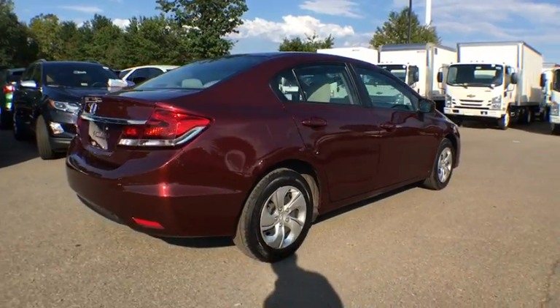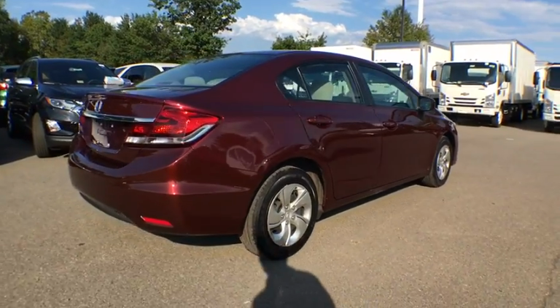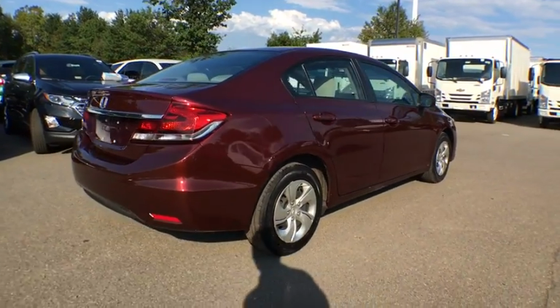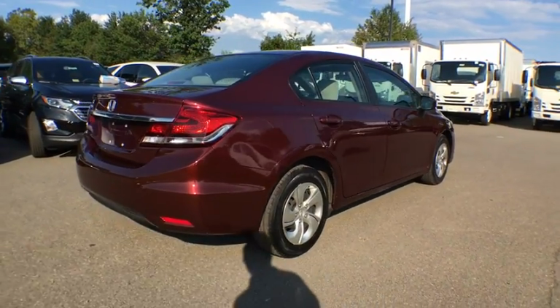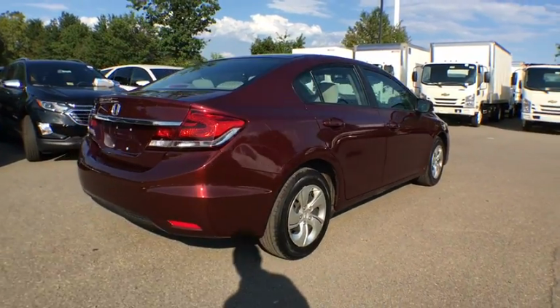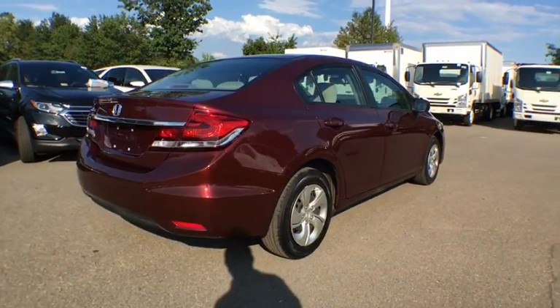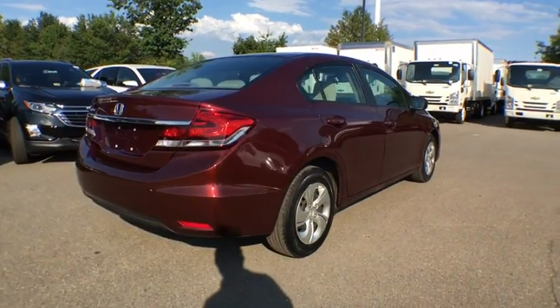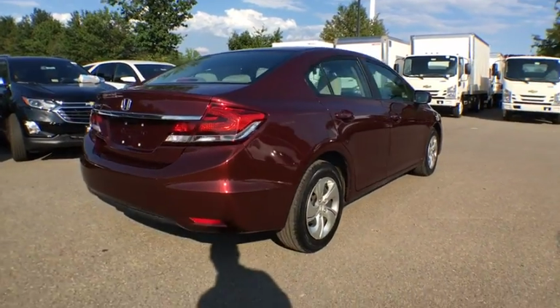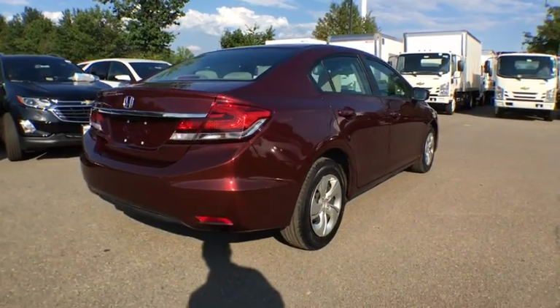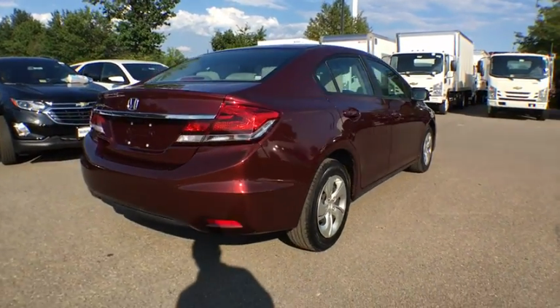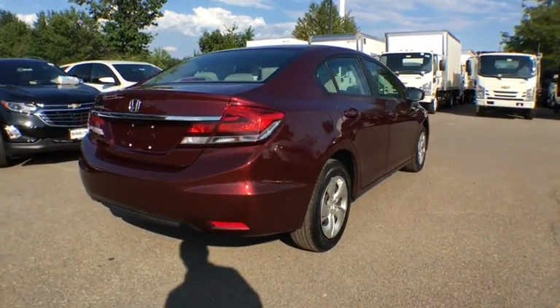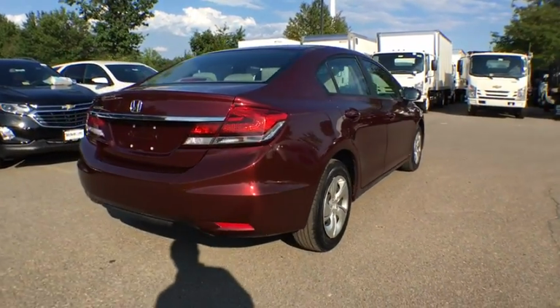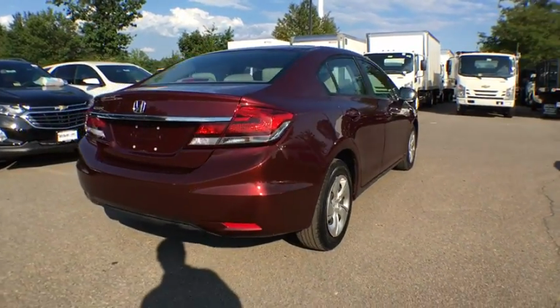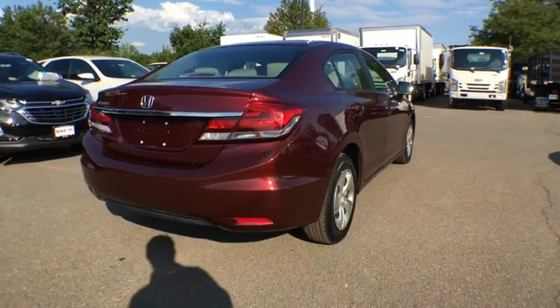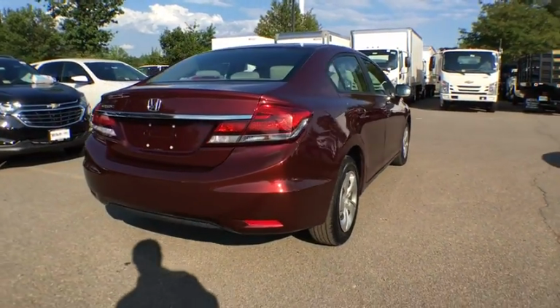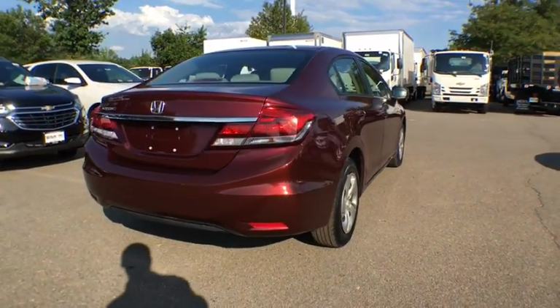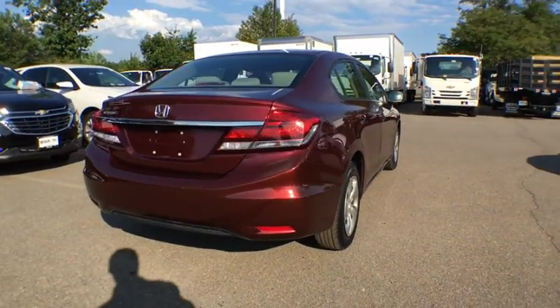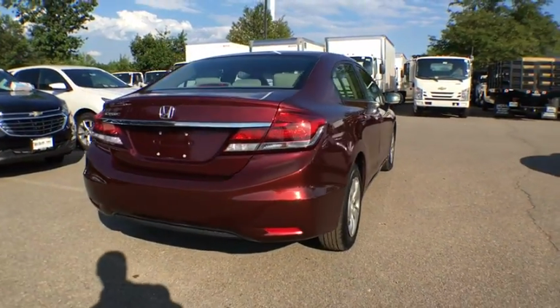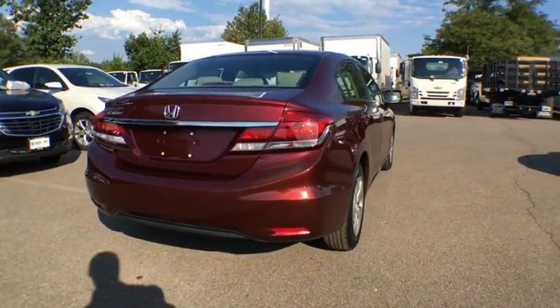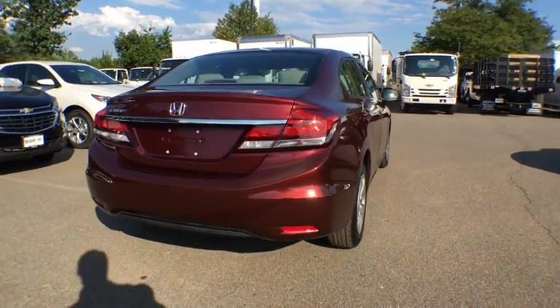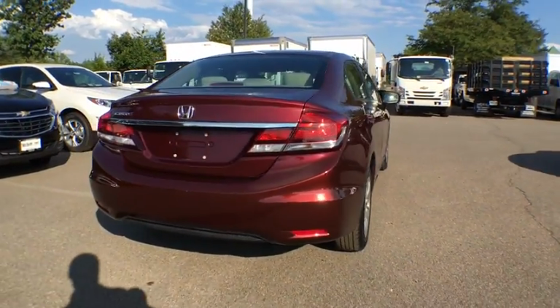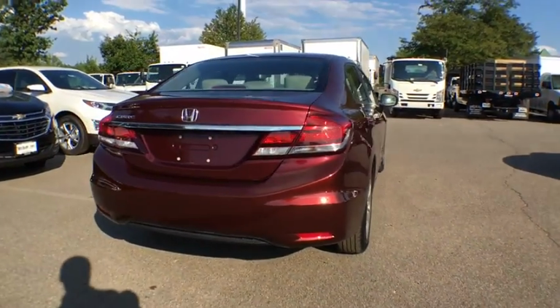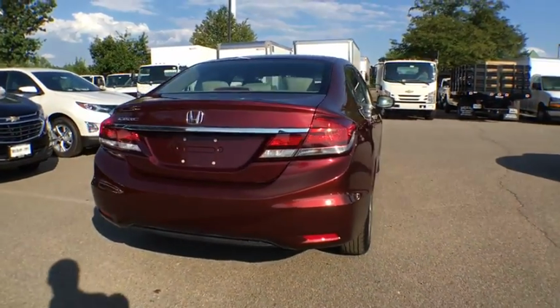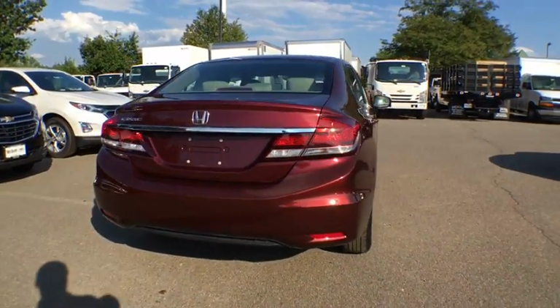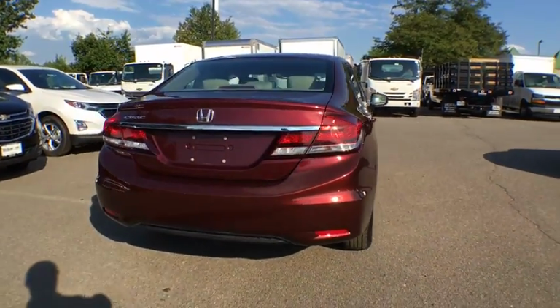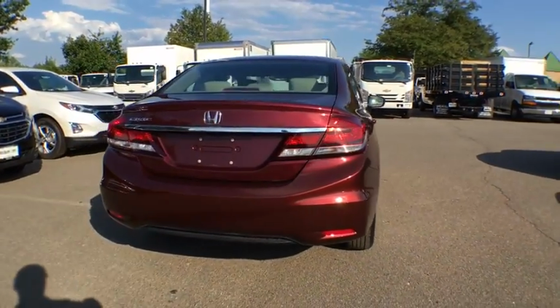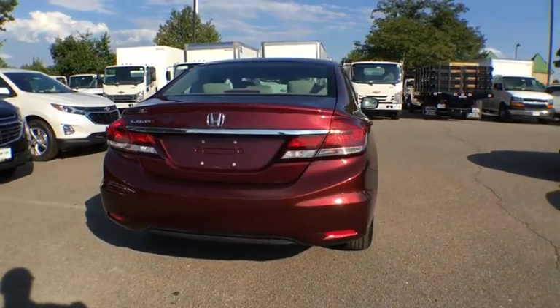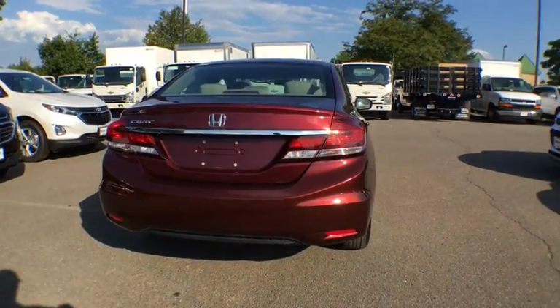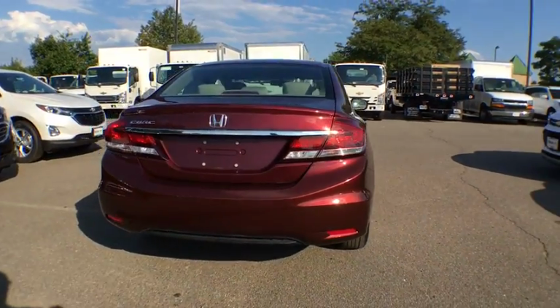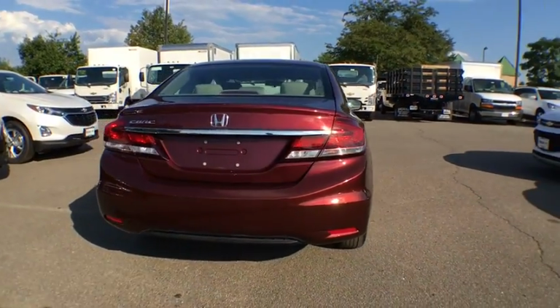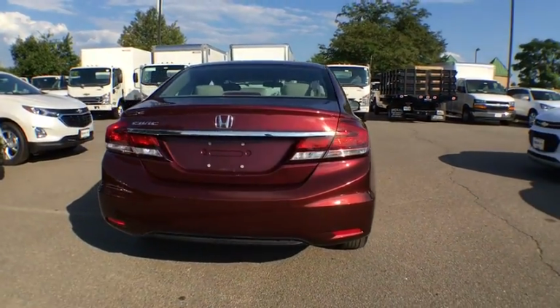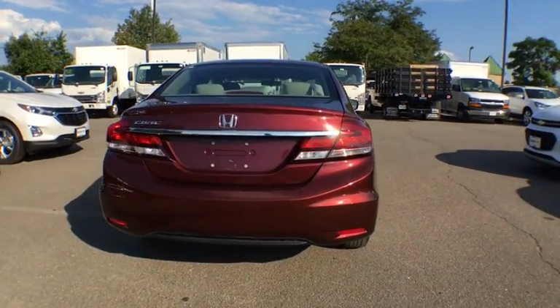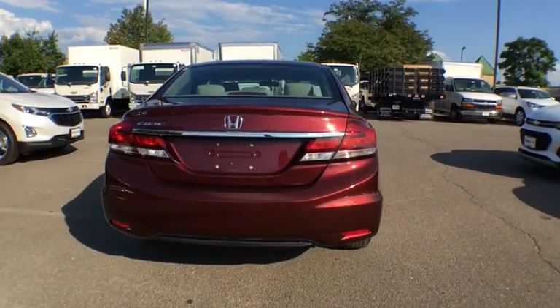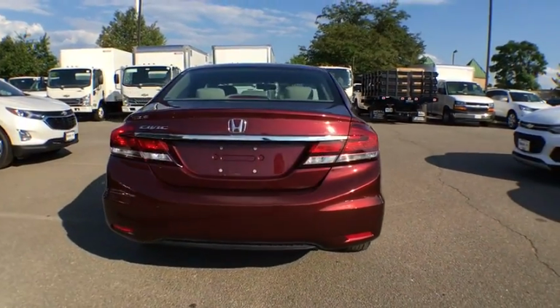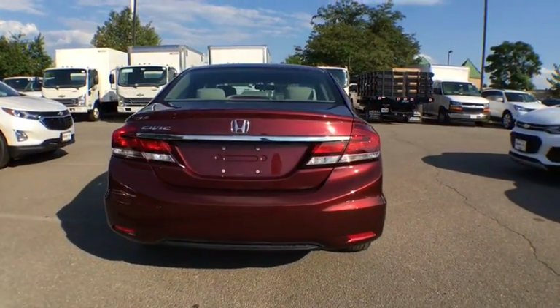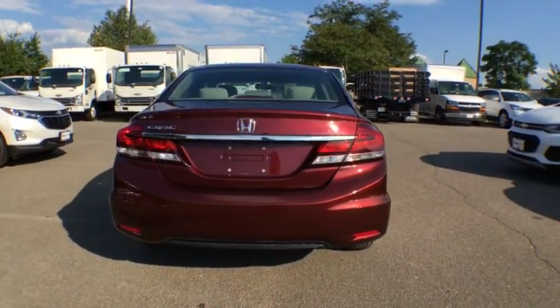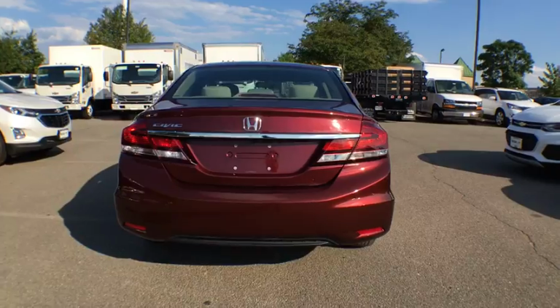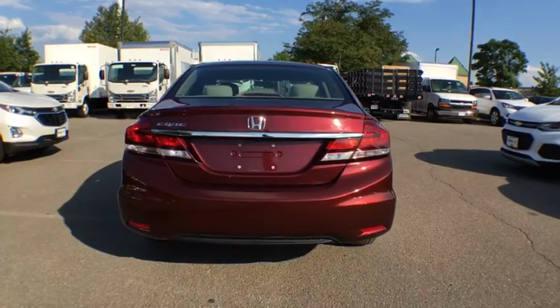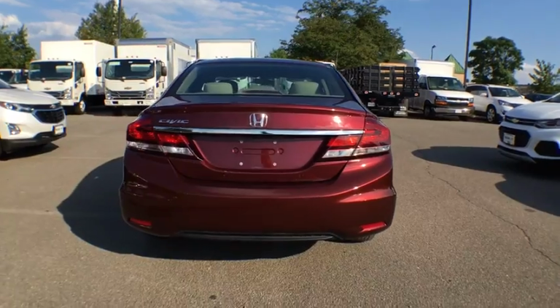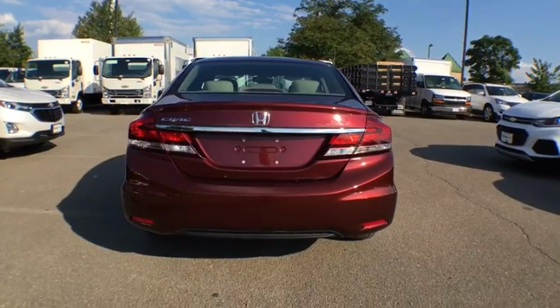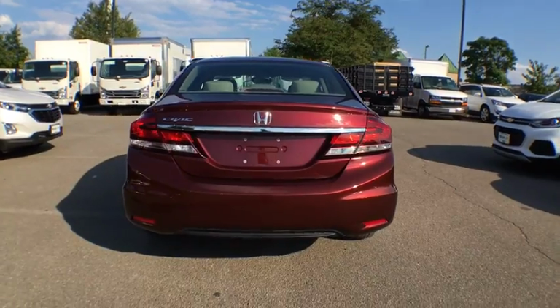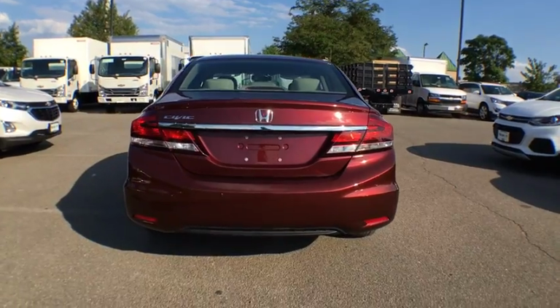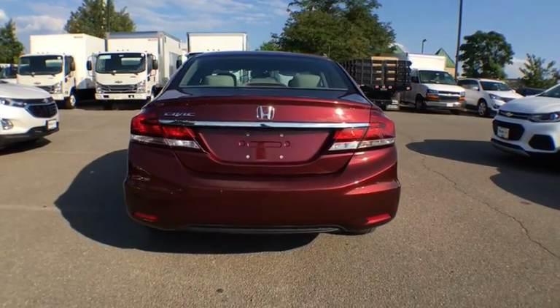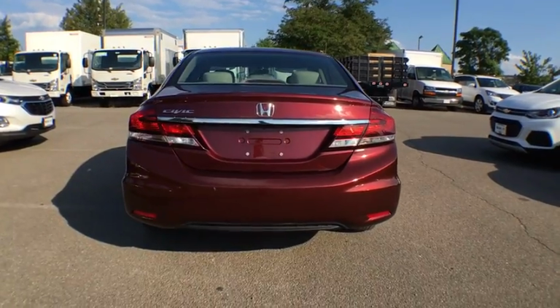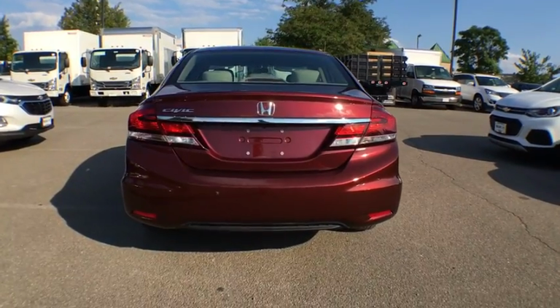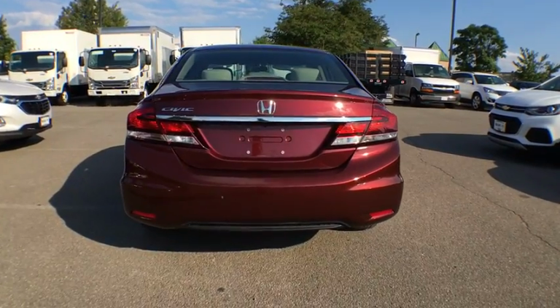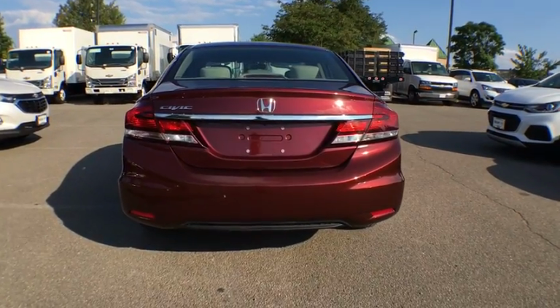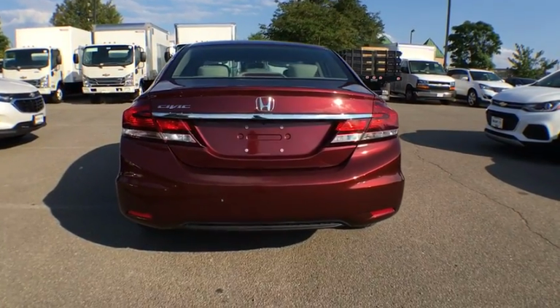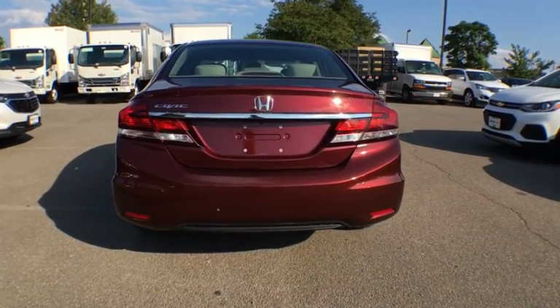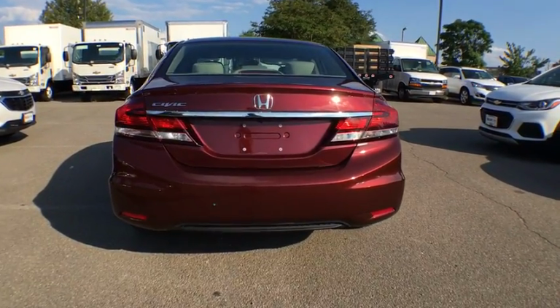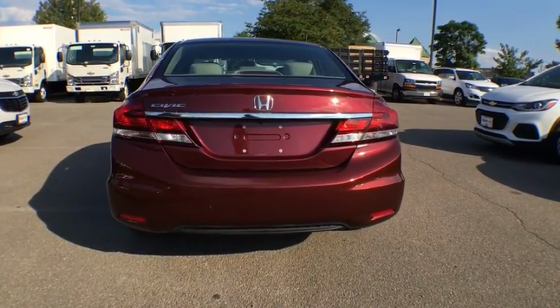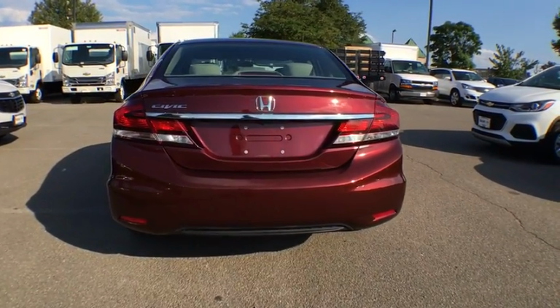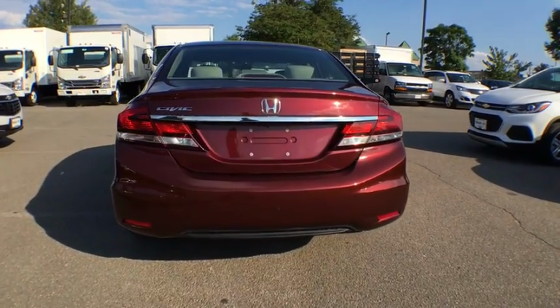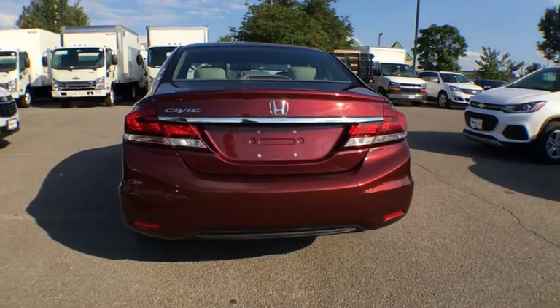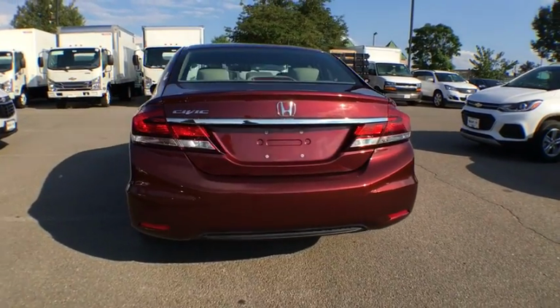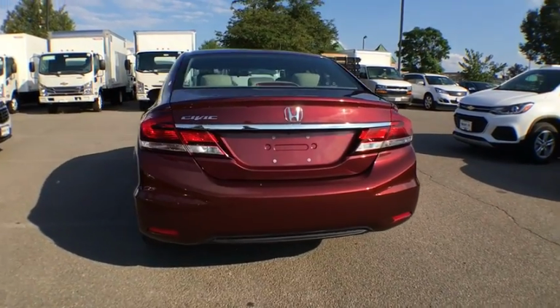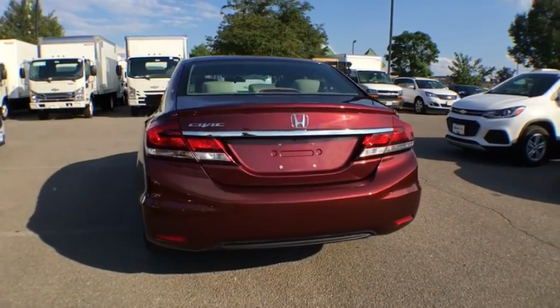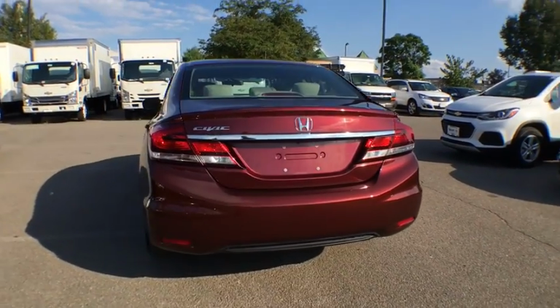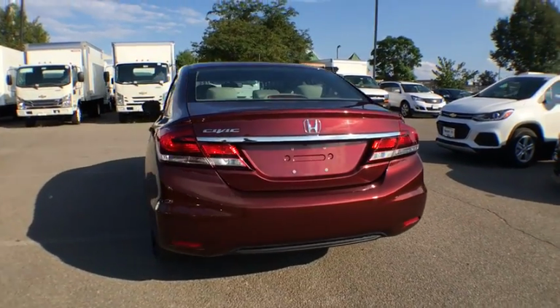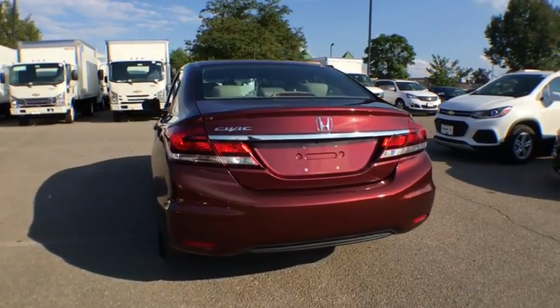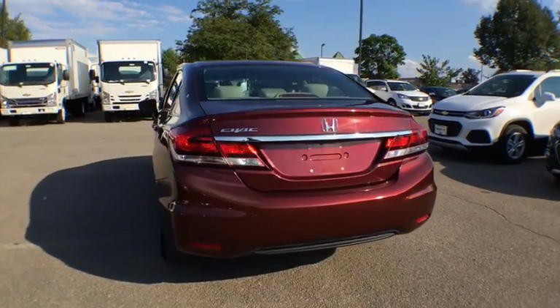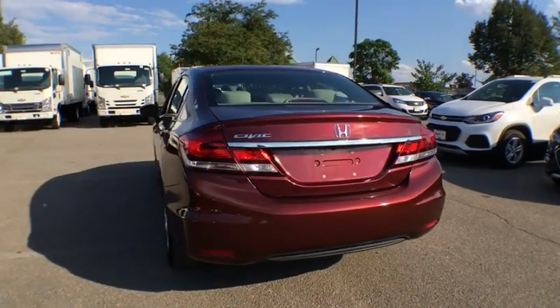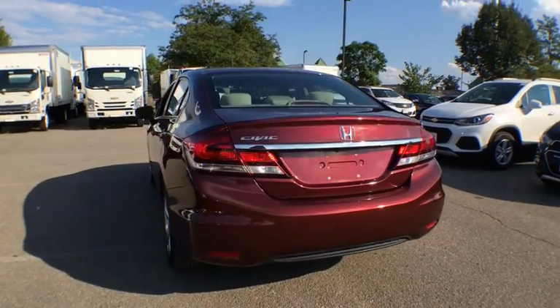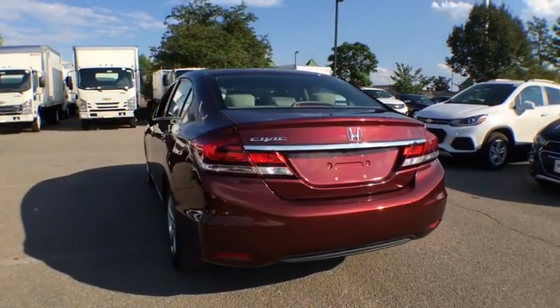Honda Civic. Practical, awesome gas mileage, and incredibly reliable. This vehicle has less than 25,000 miles.